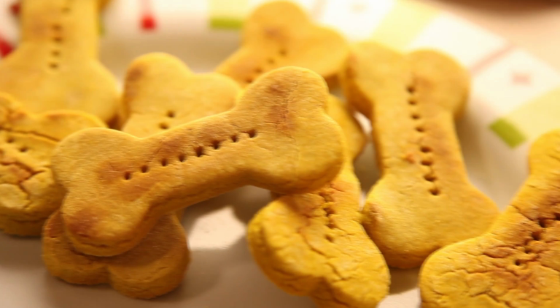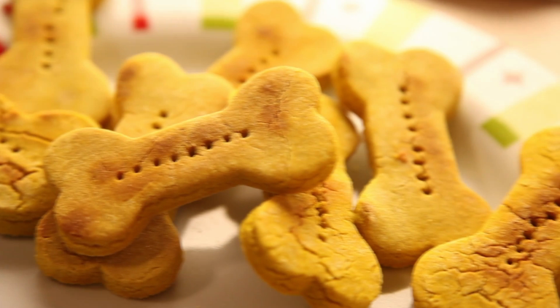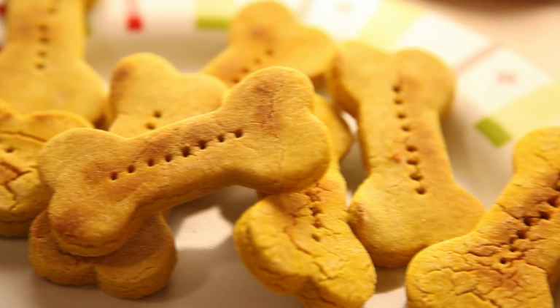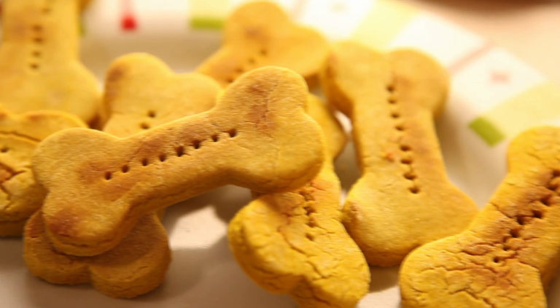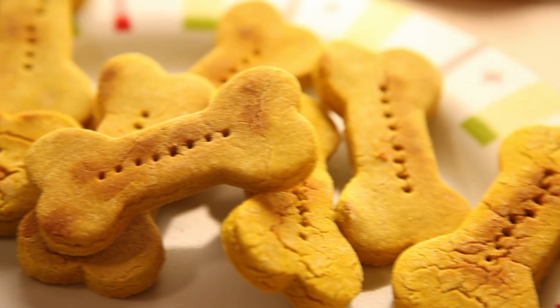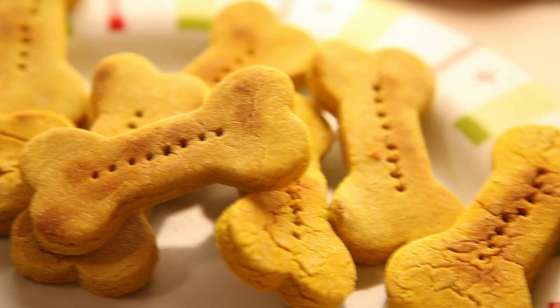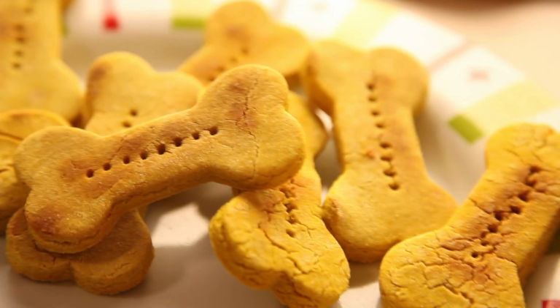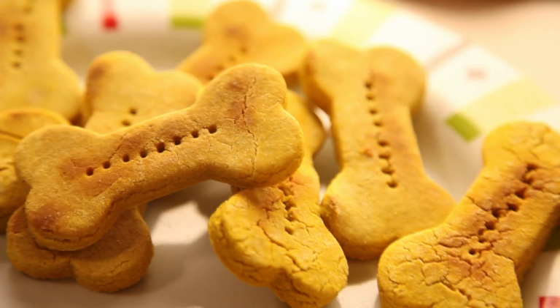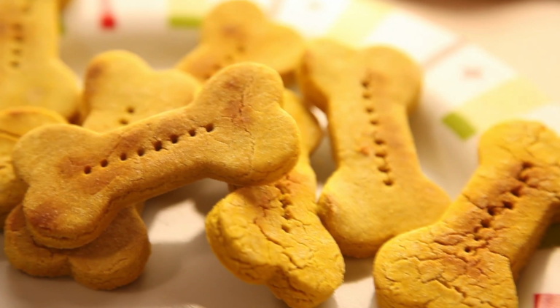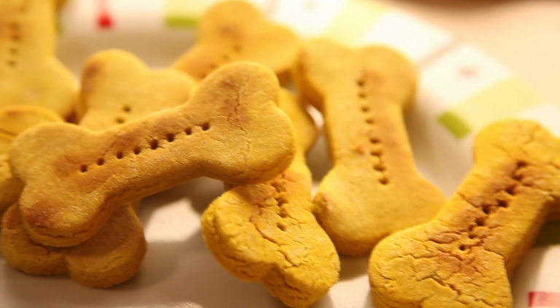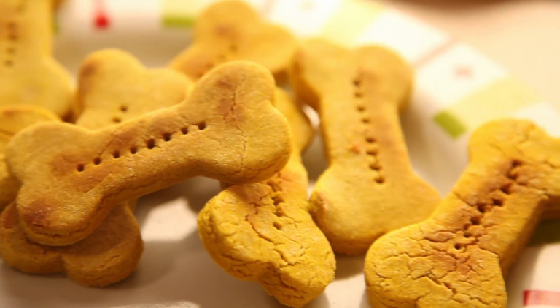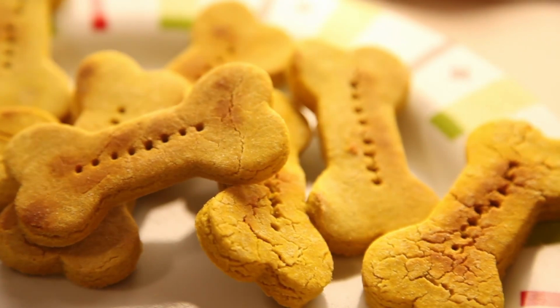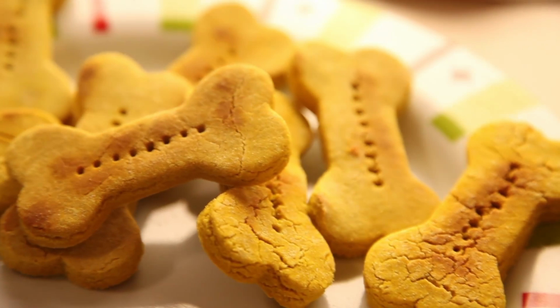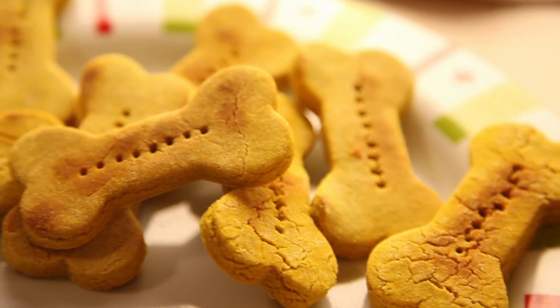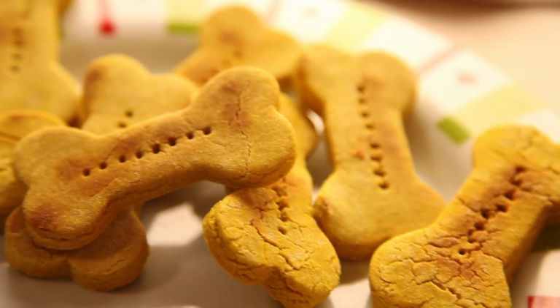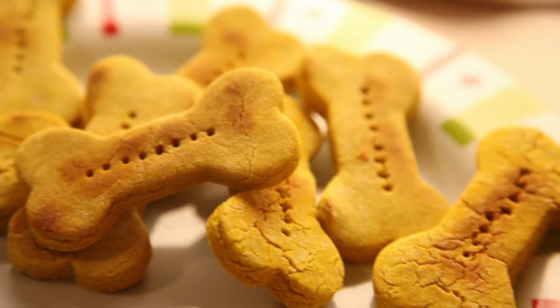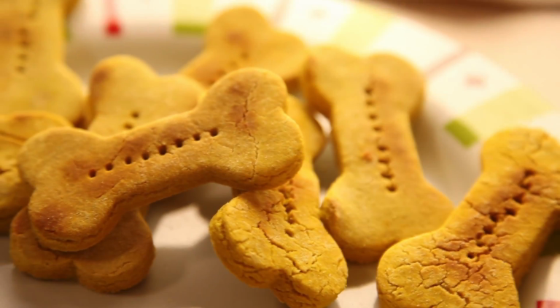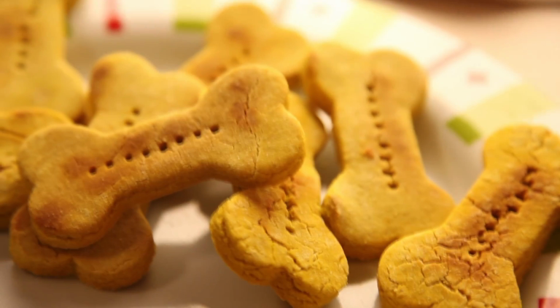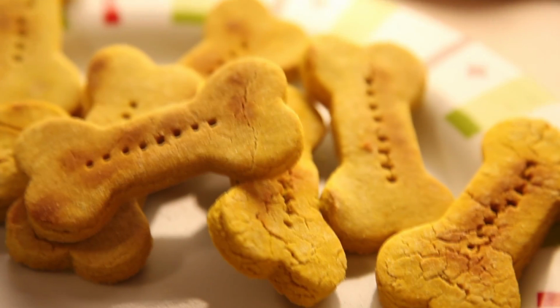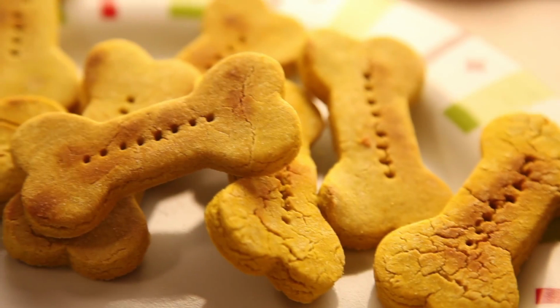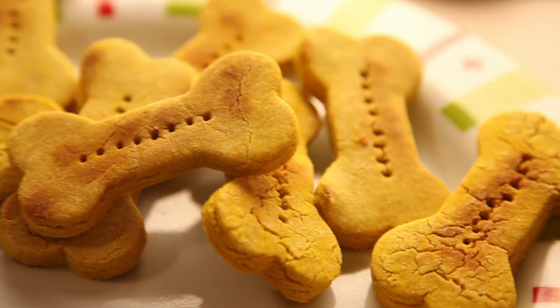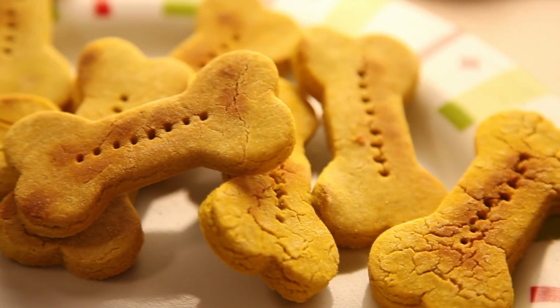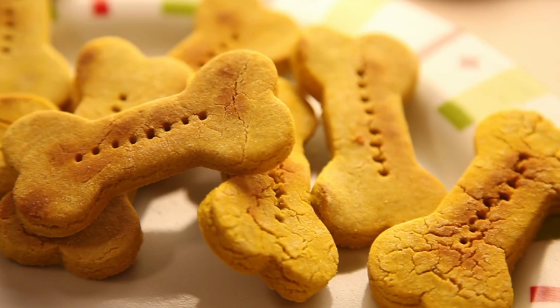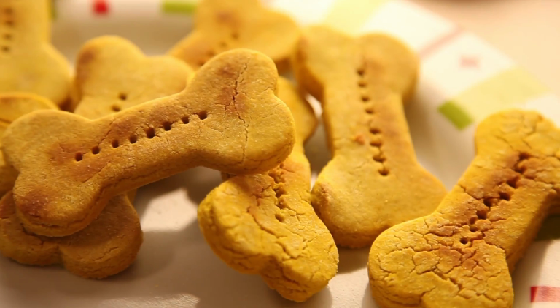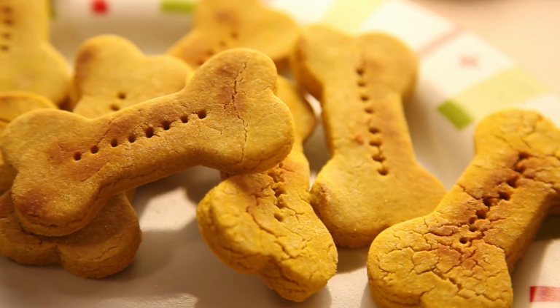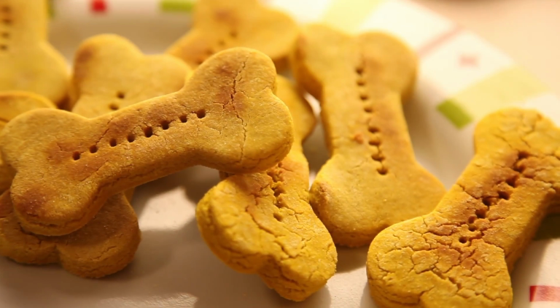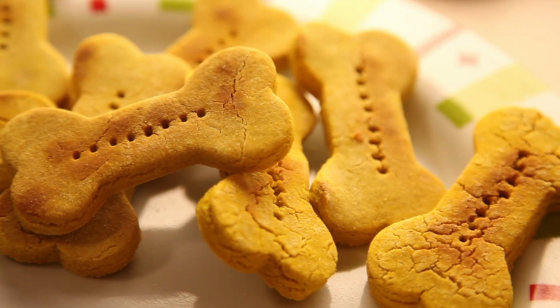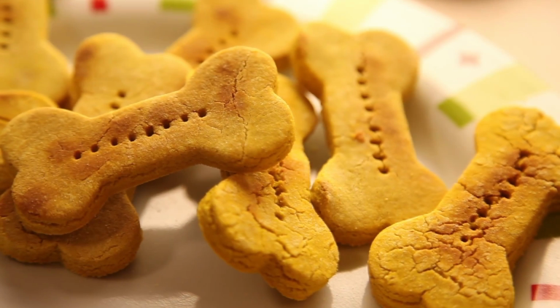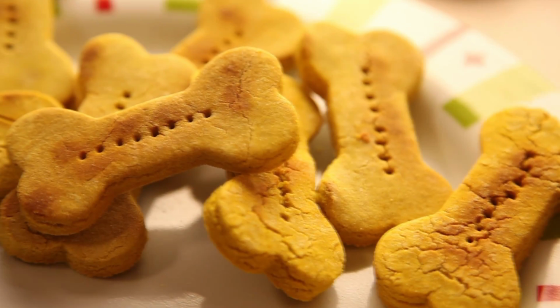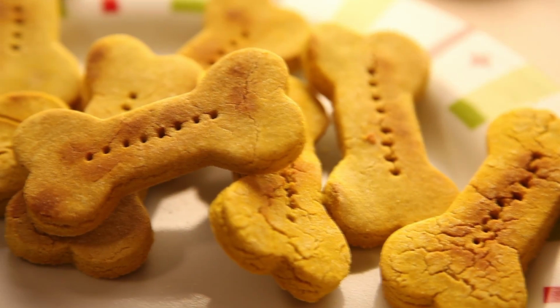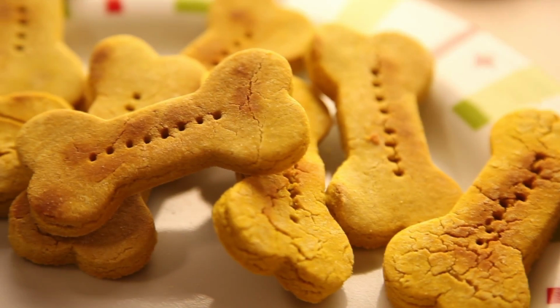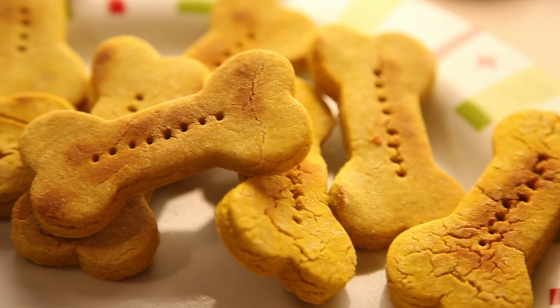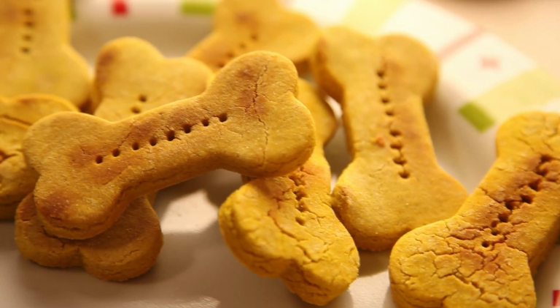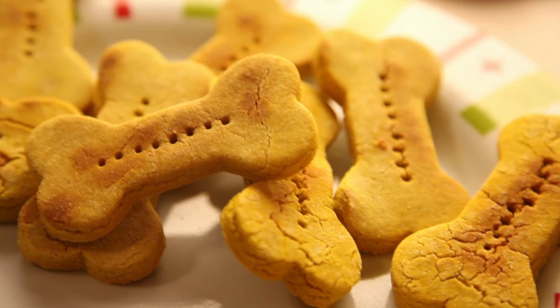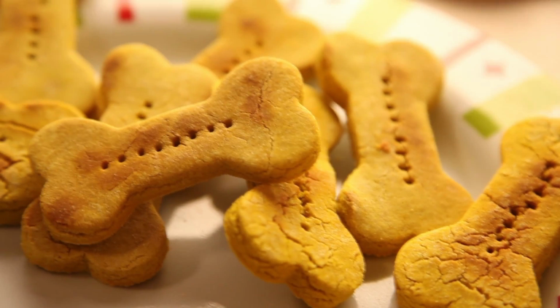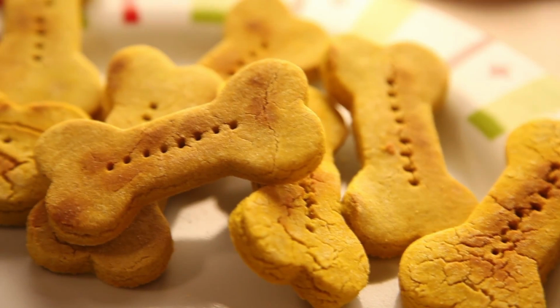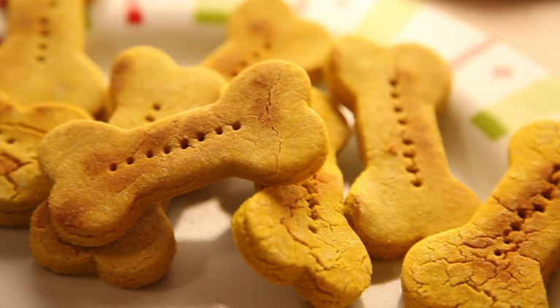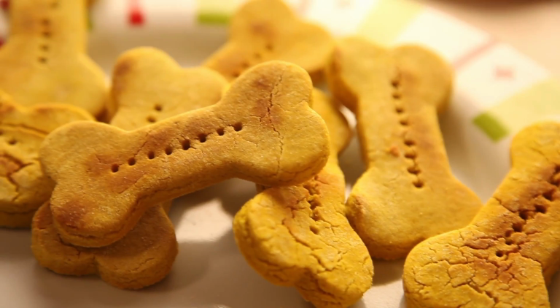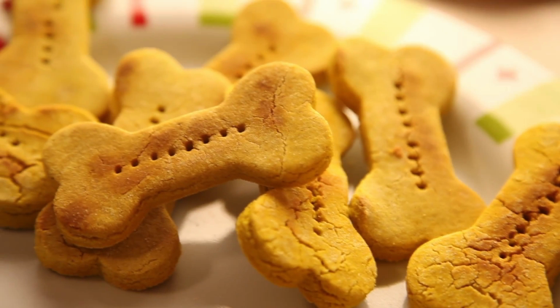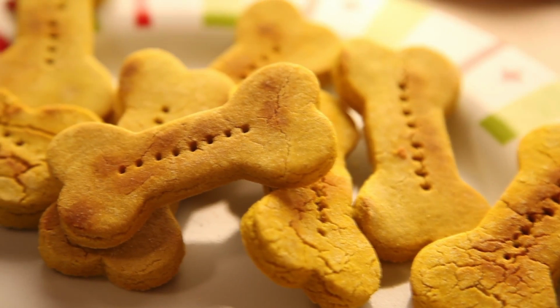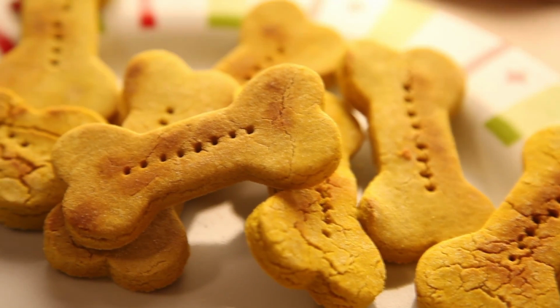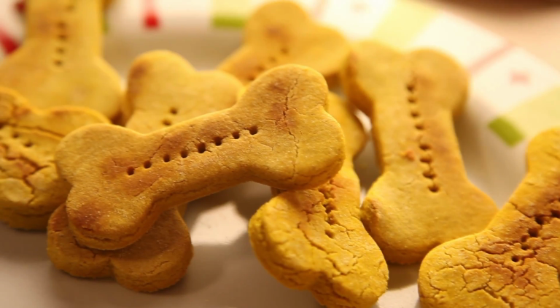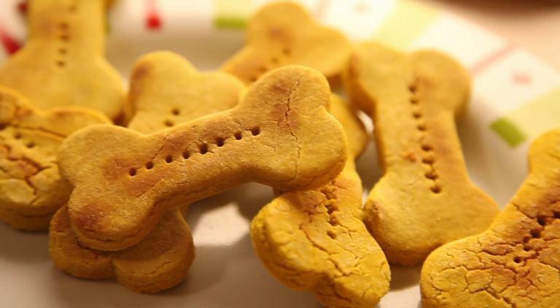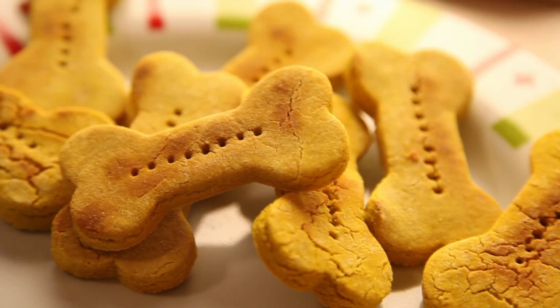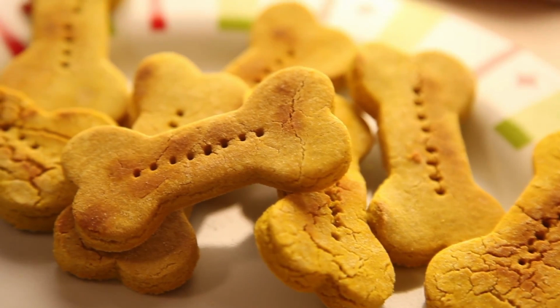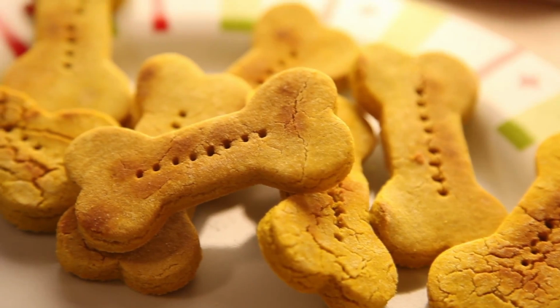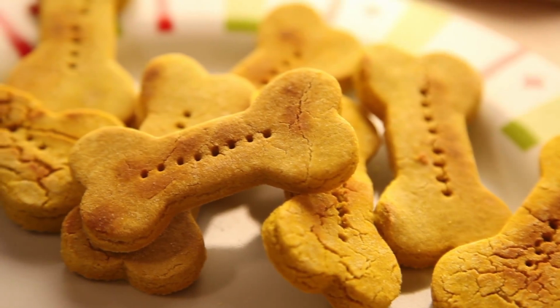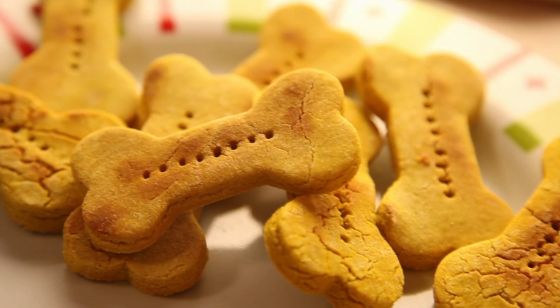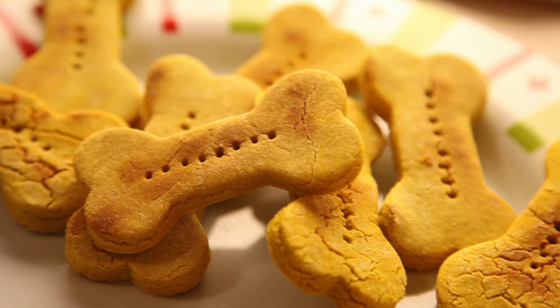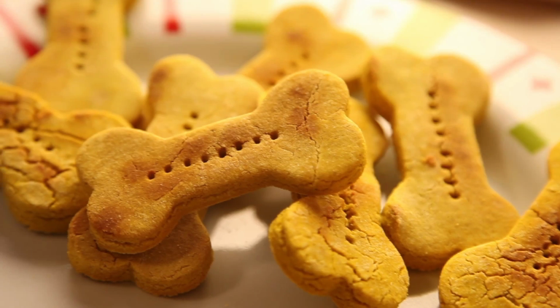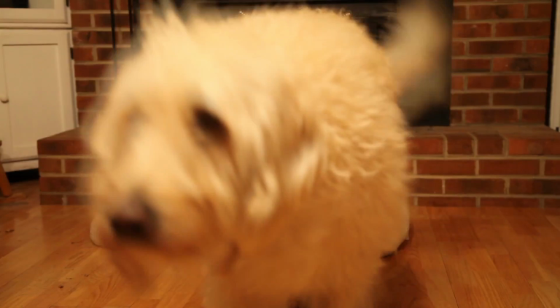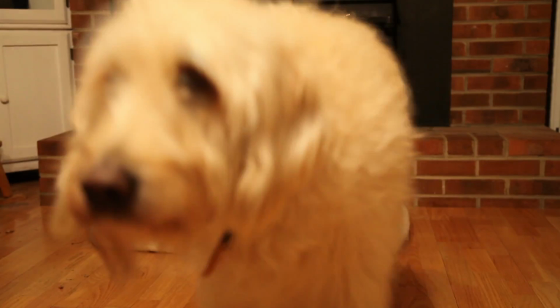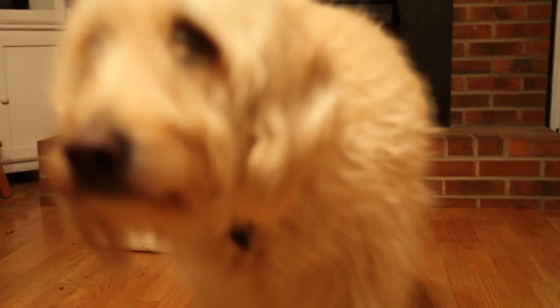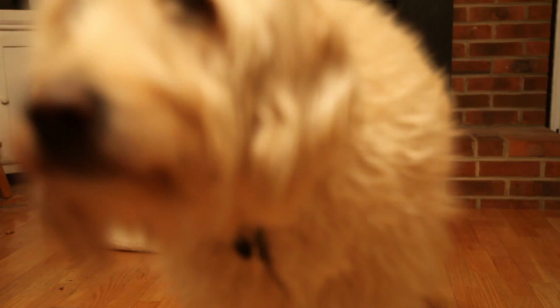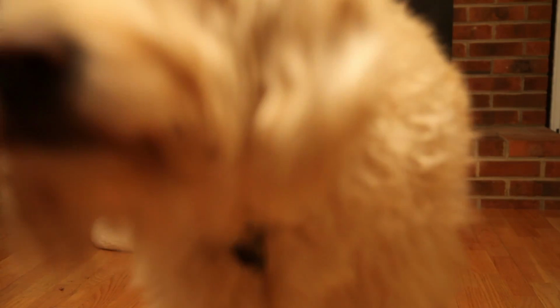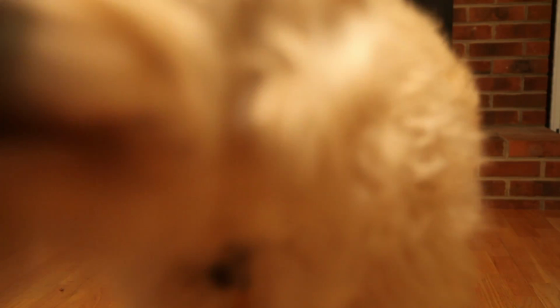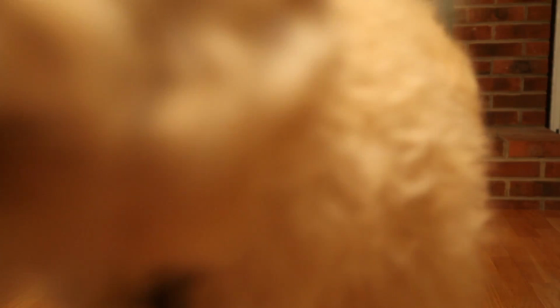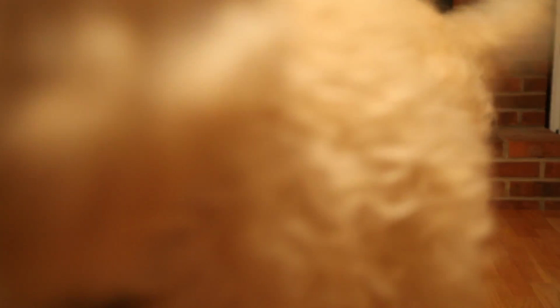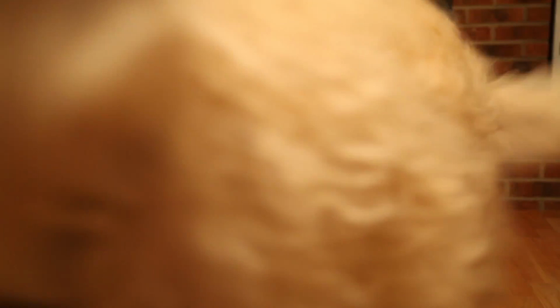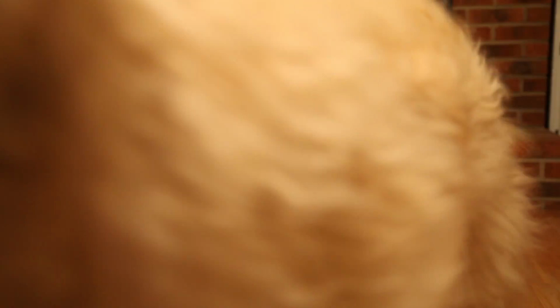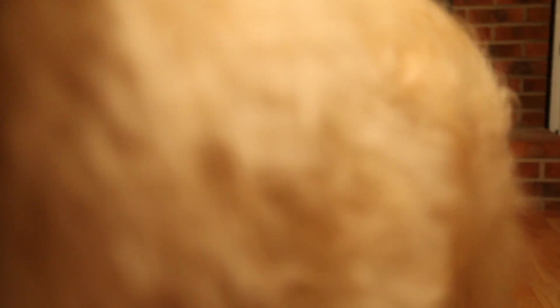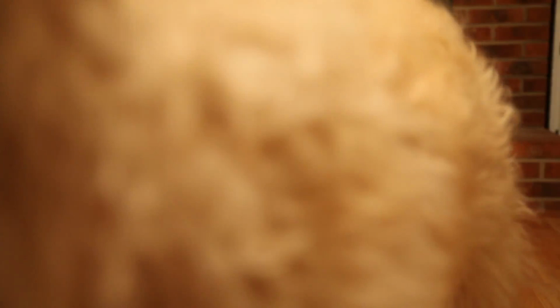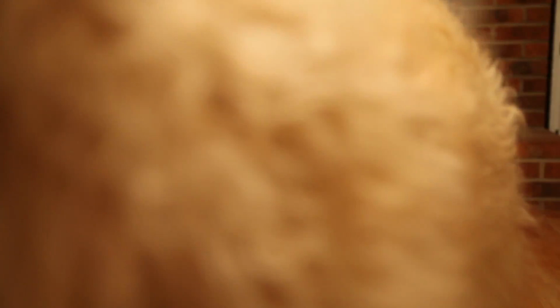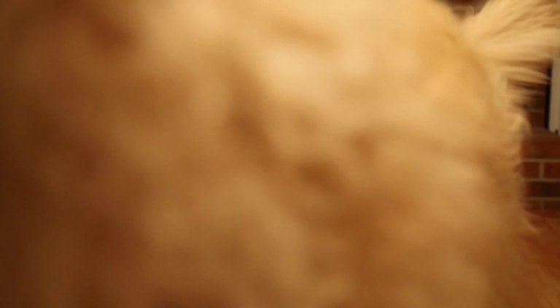Finally, take them out to cool before feeding them to your dog. Our dog absolutely loved them.